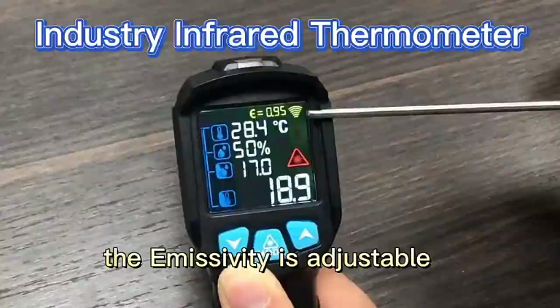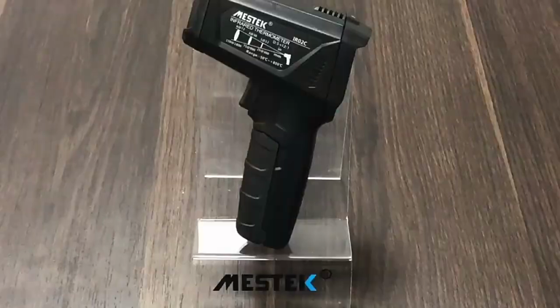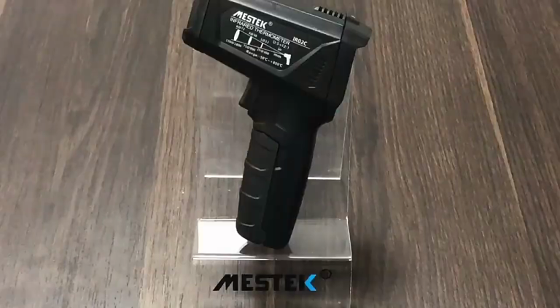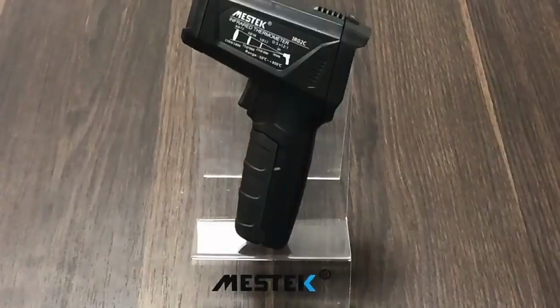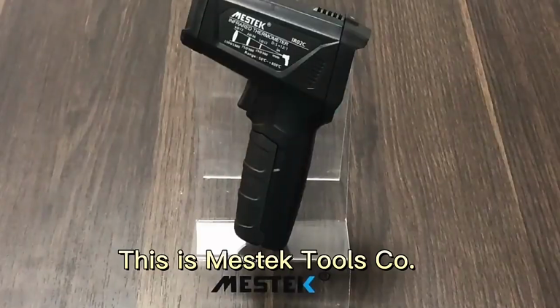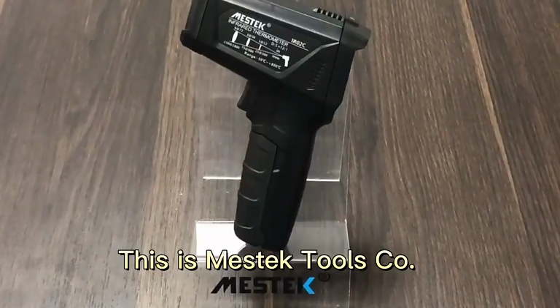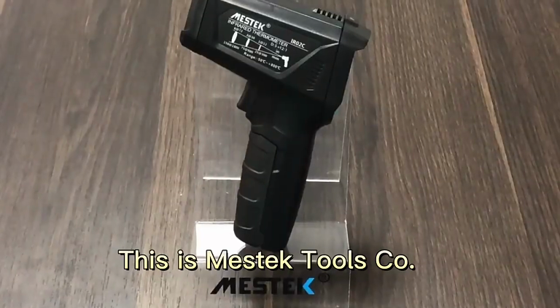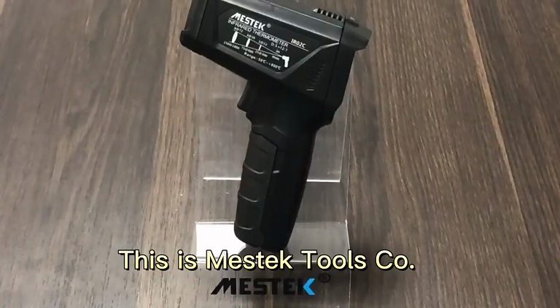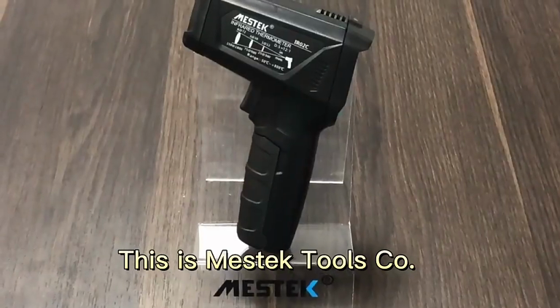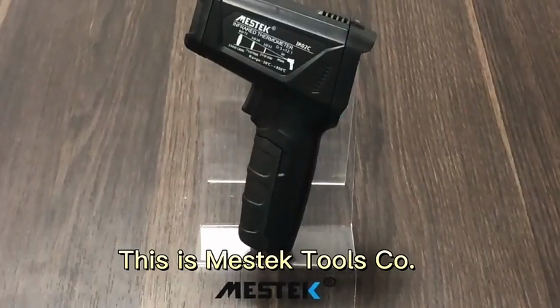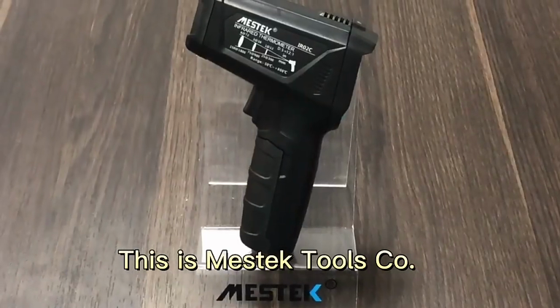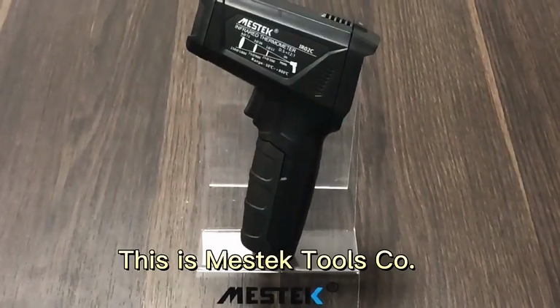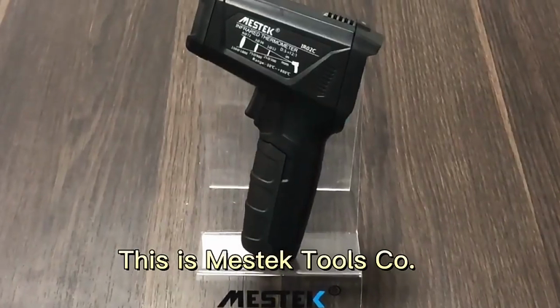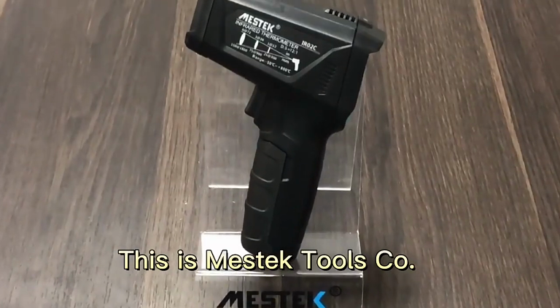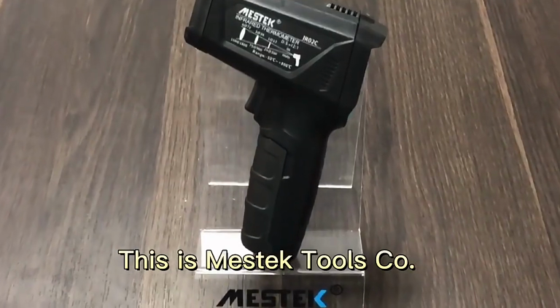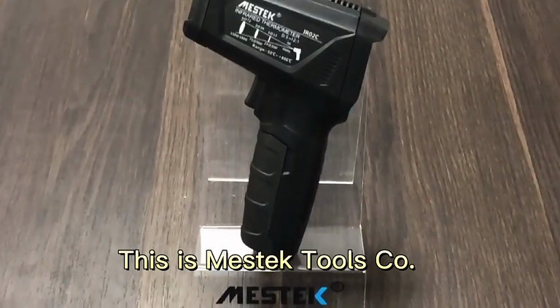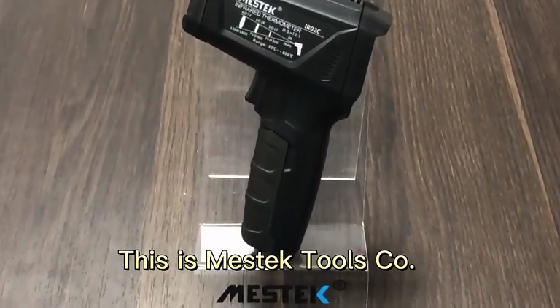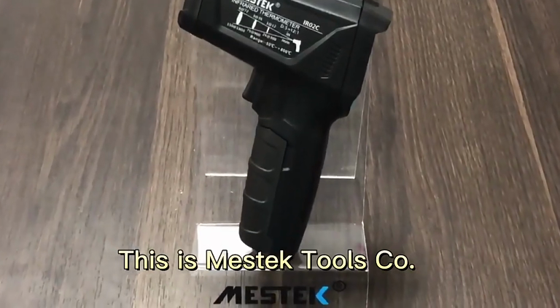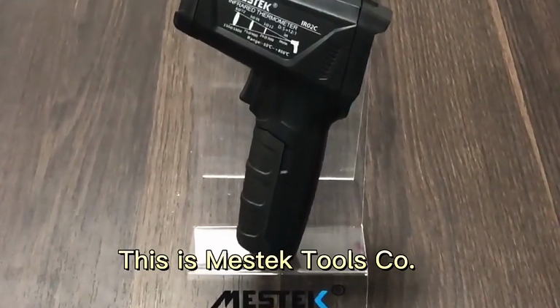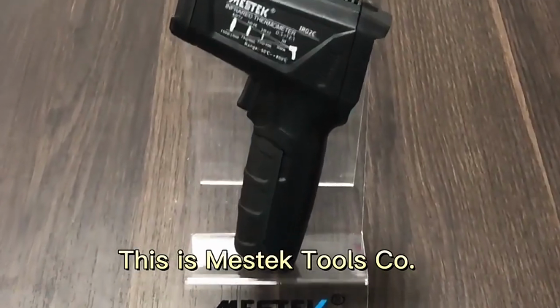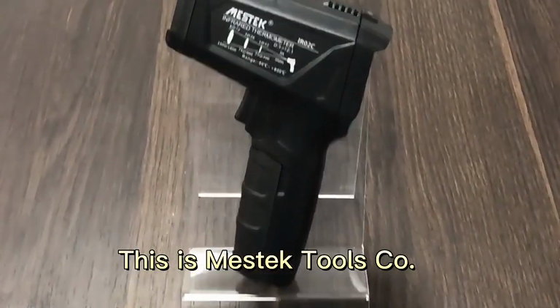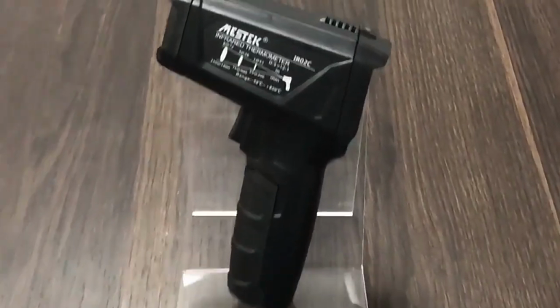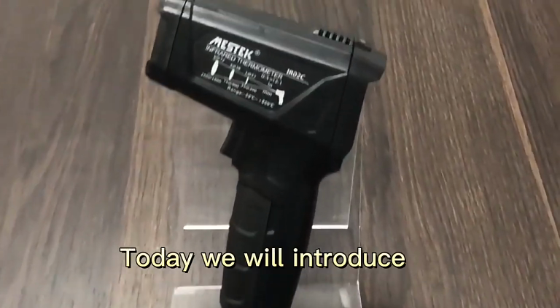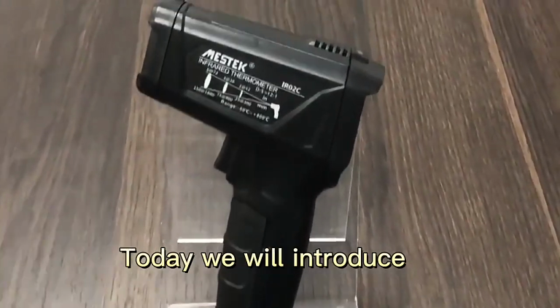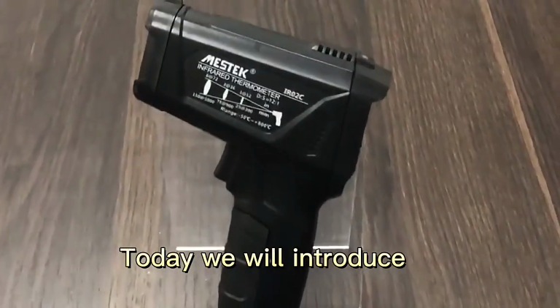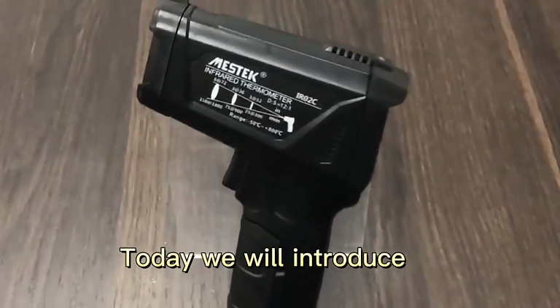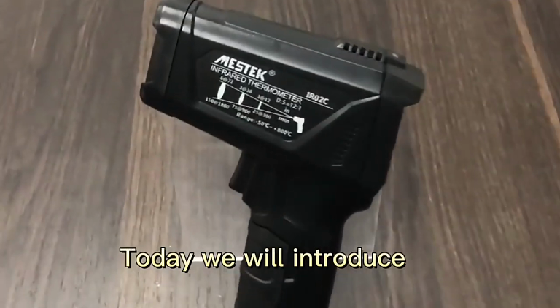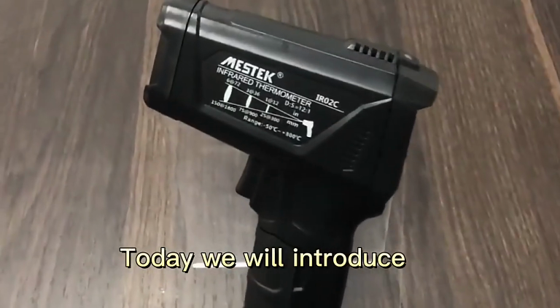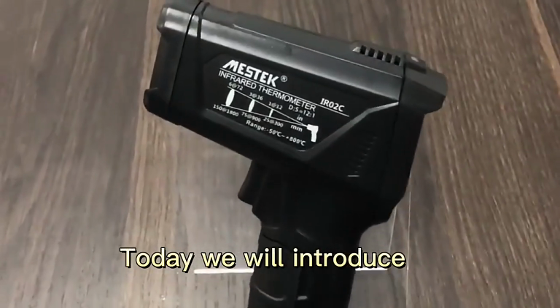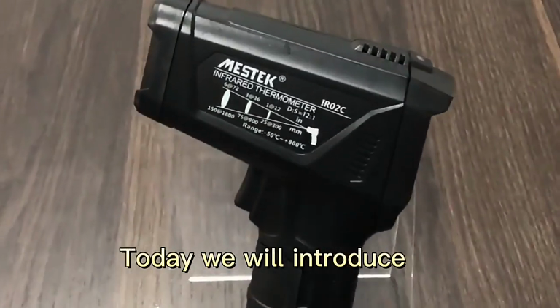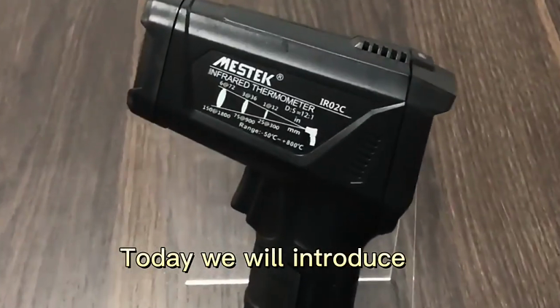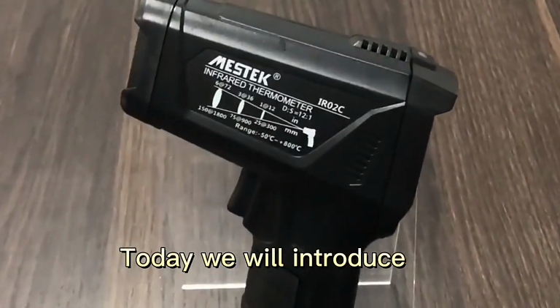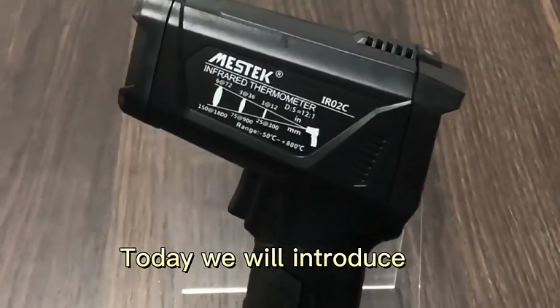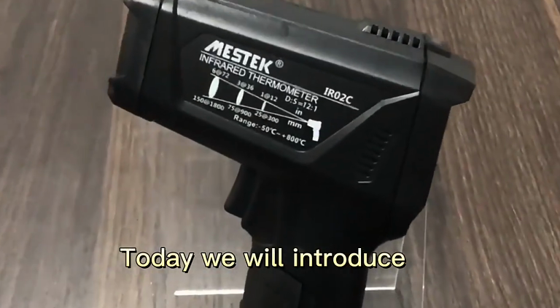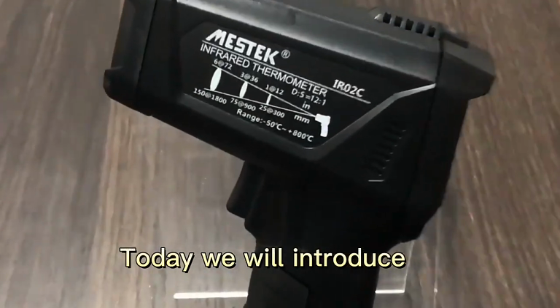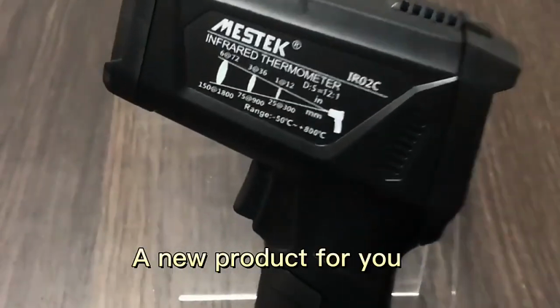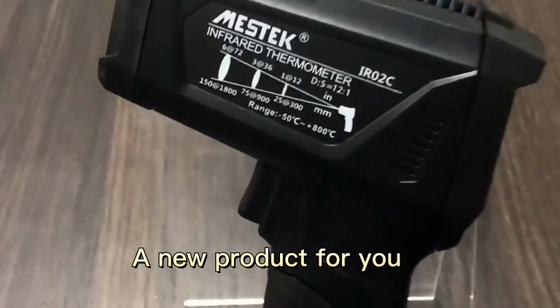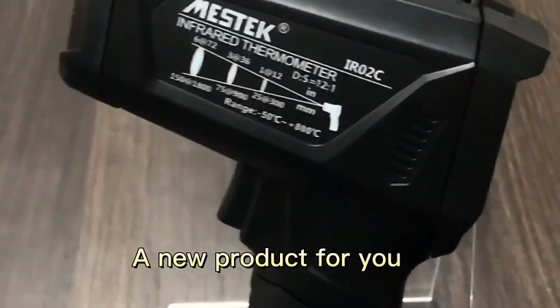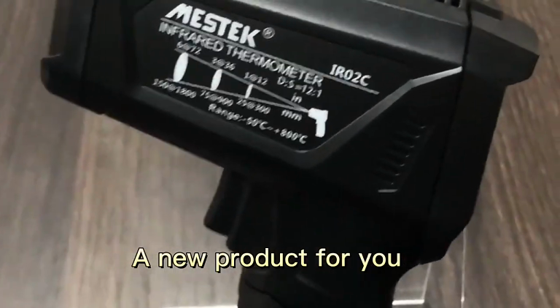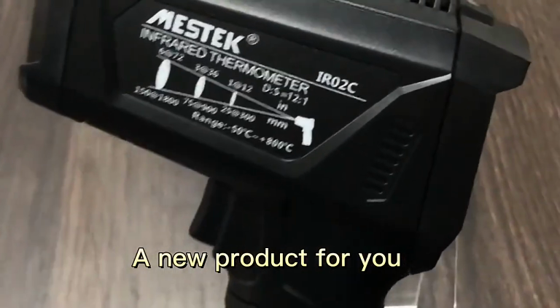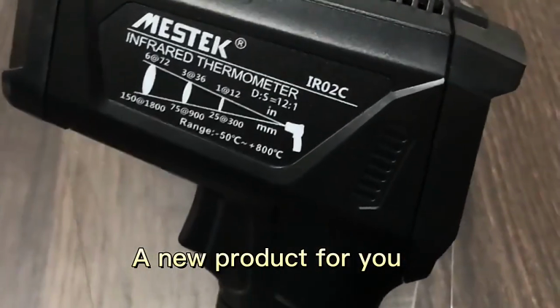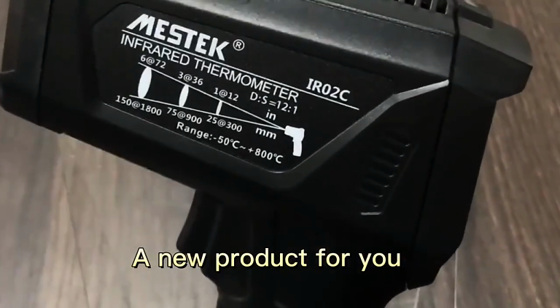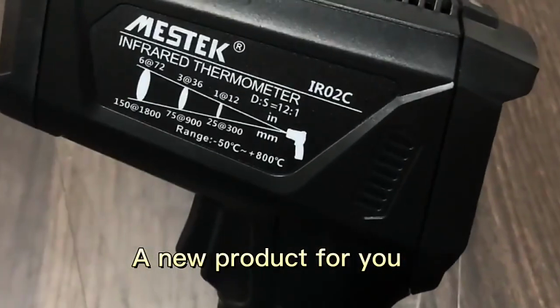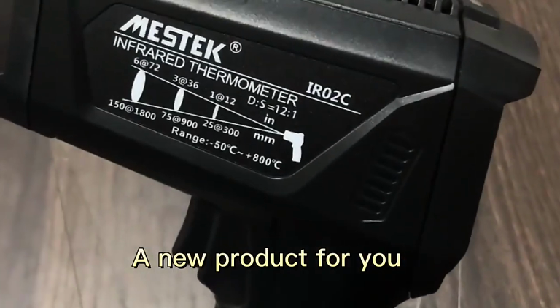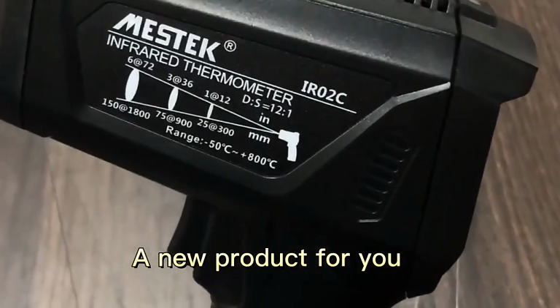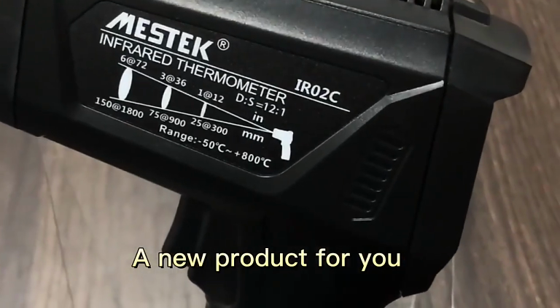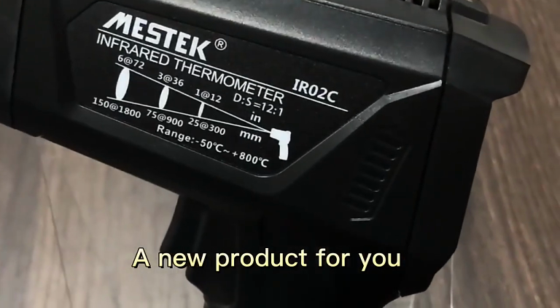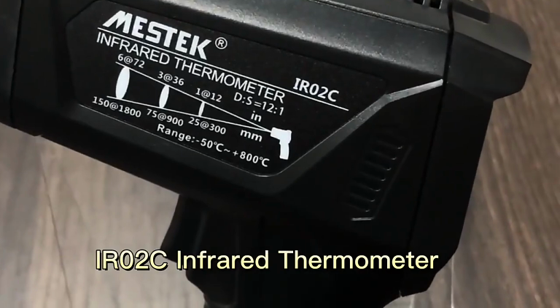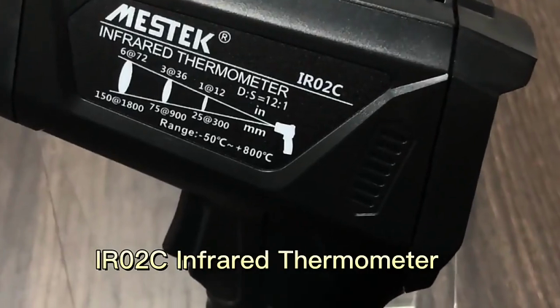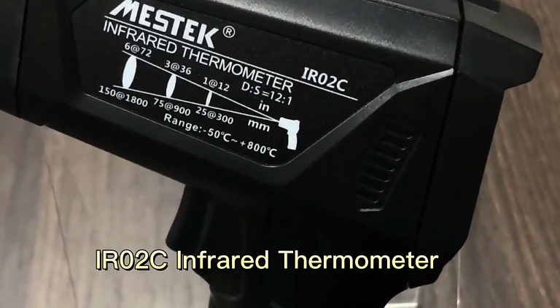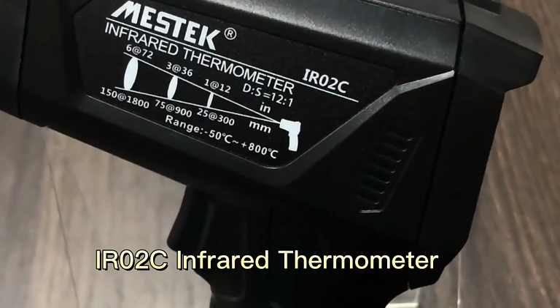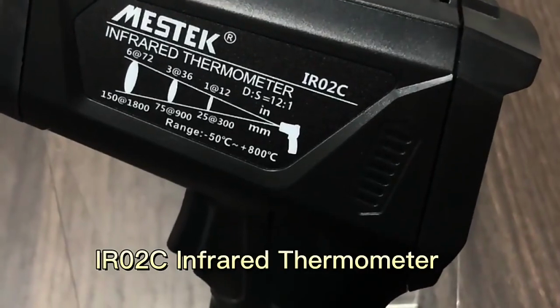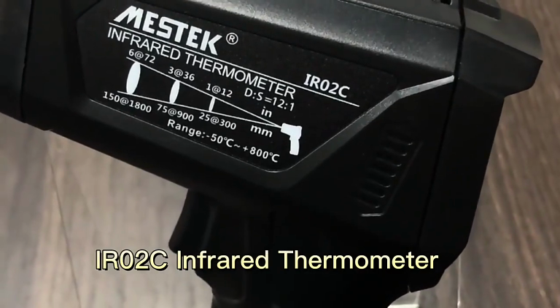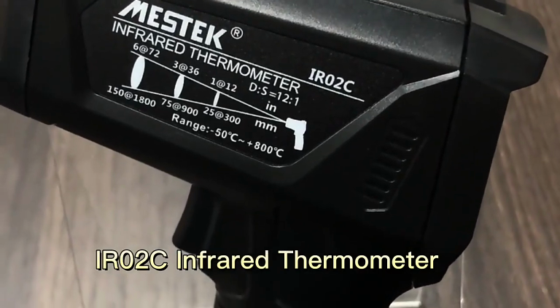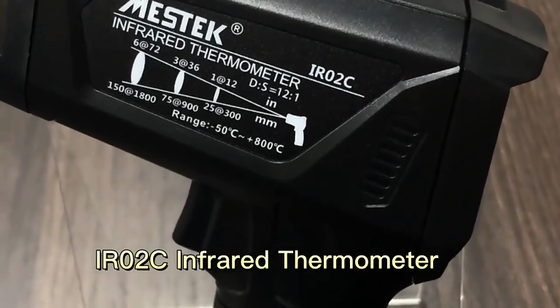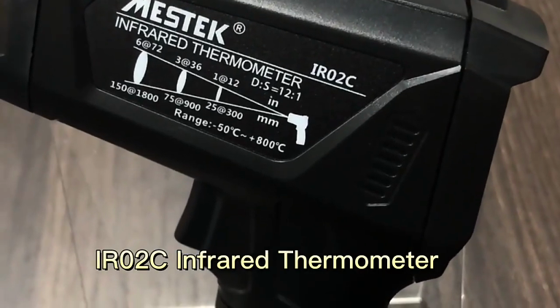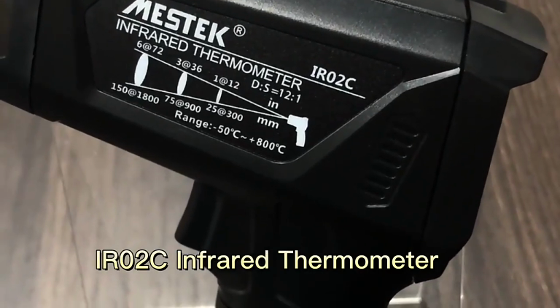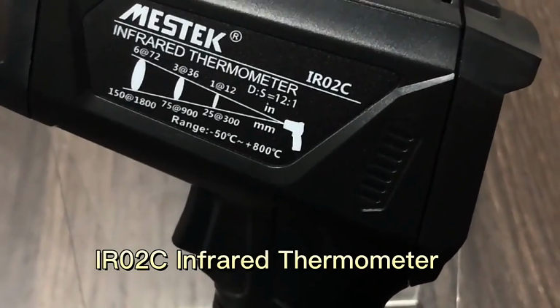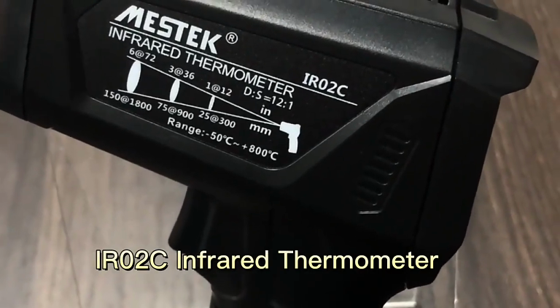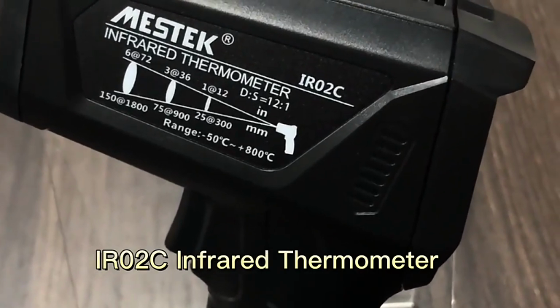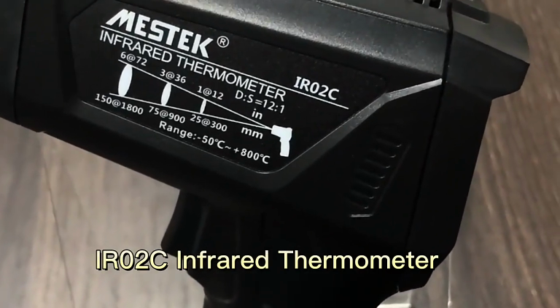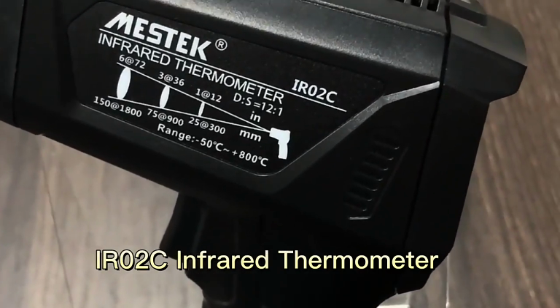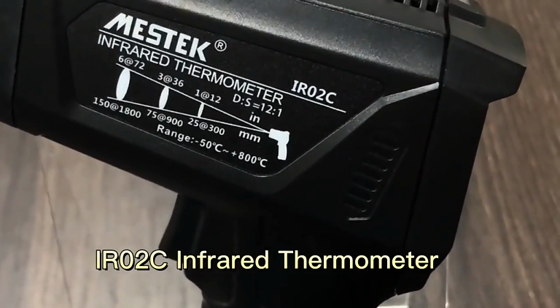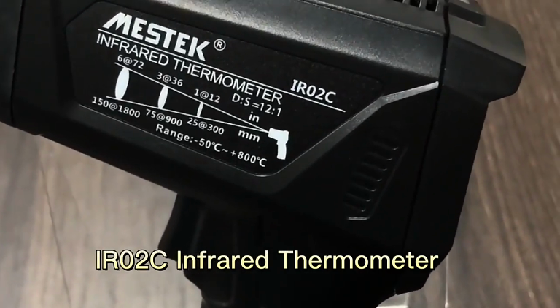This is Maxtech Tools. Today we will introduce a new product for you: the IRO2C infrared thermometer.